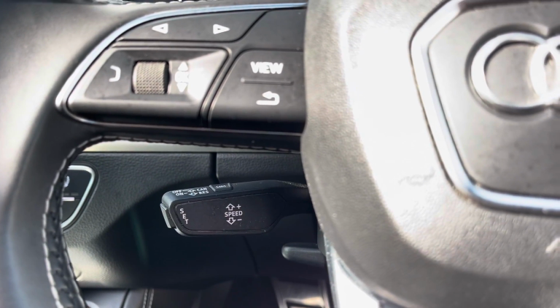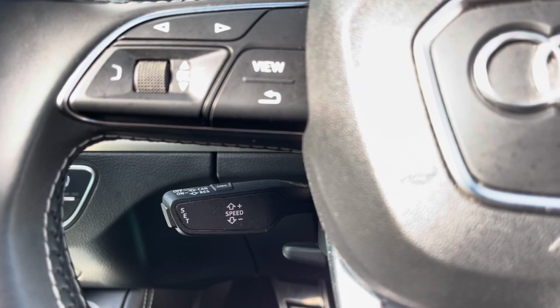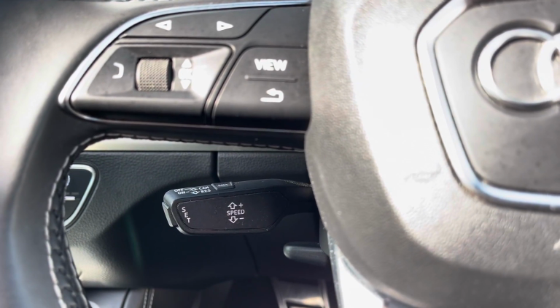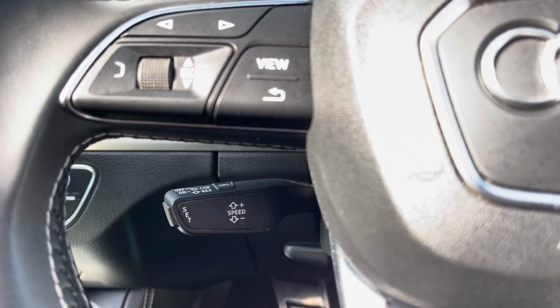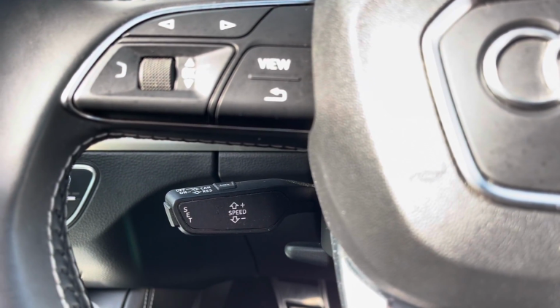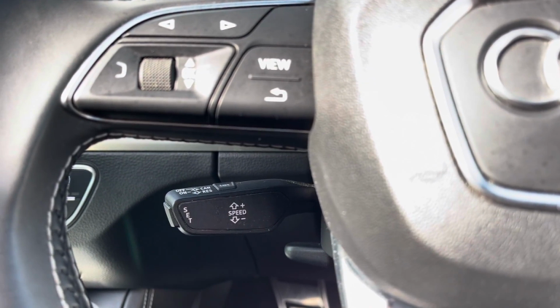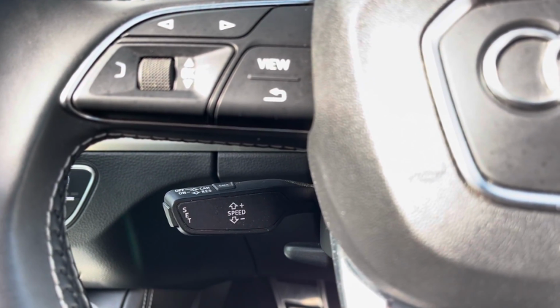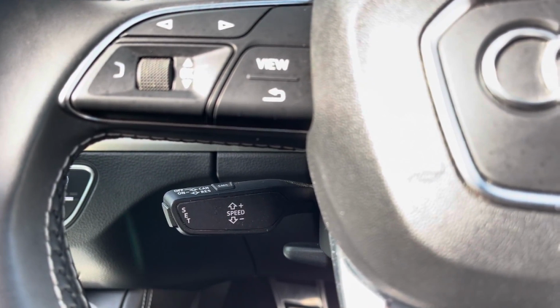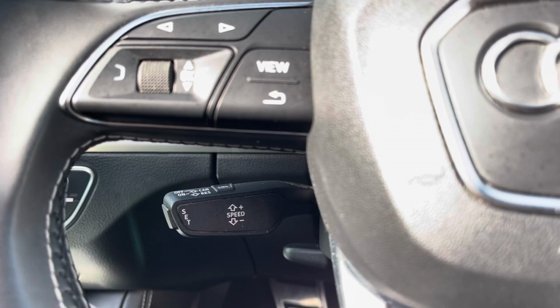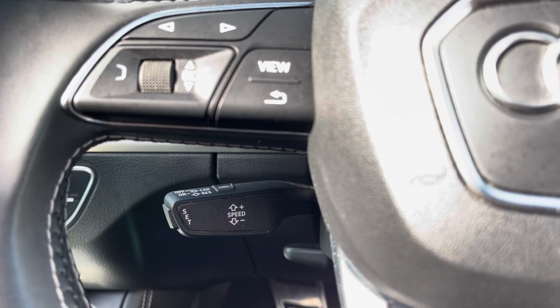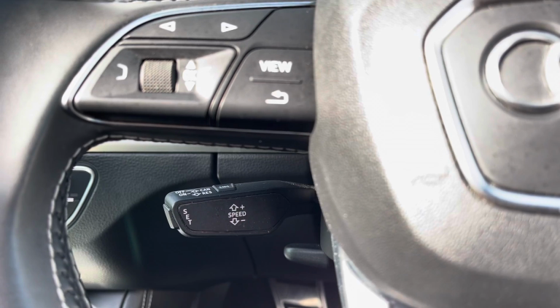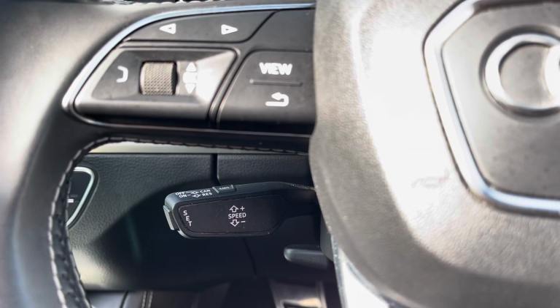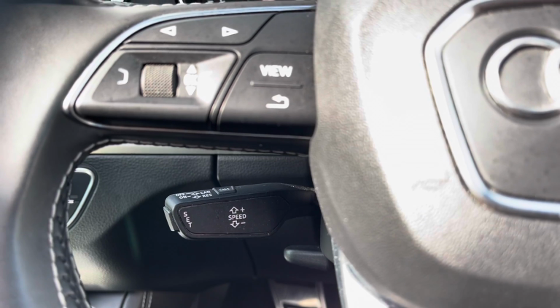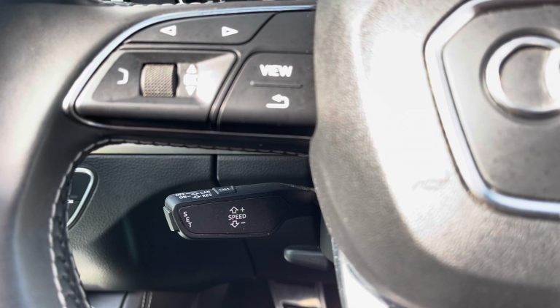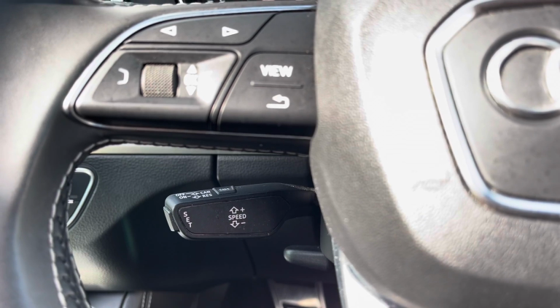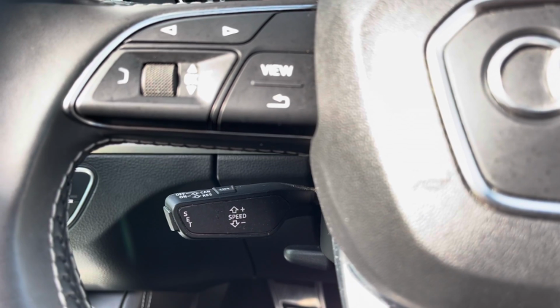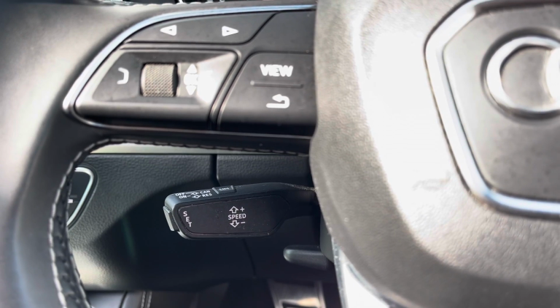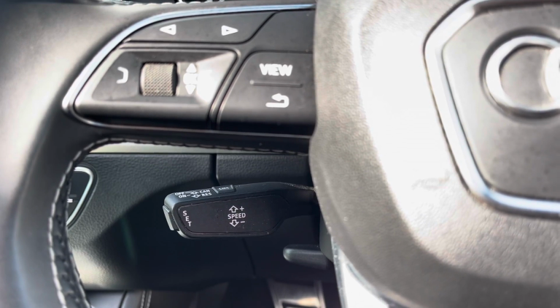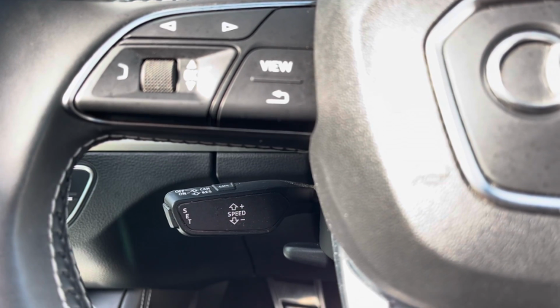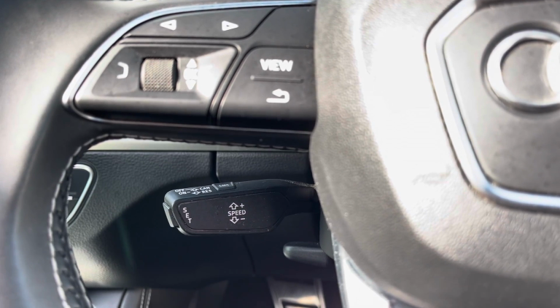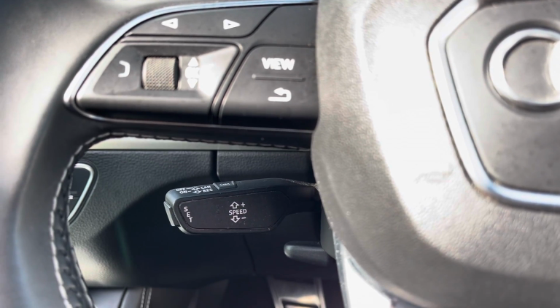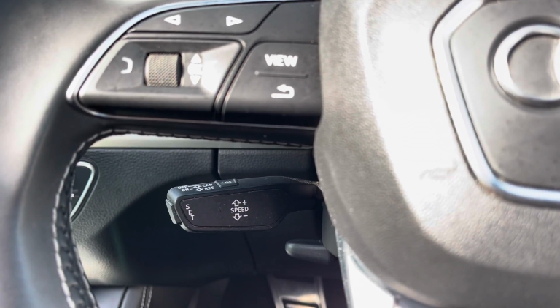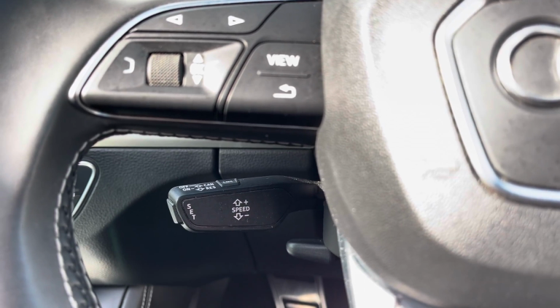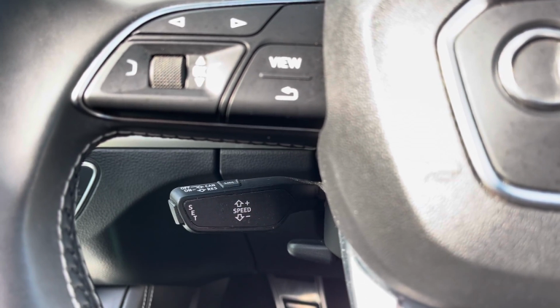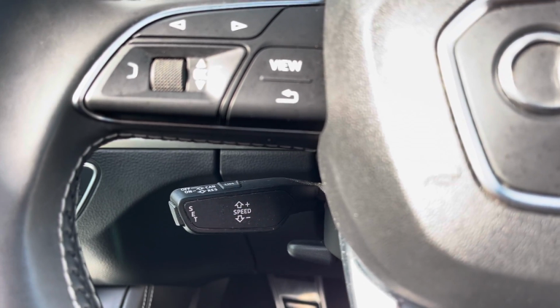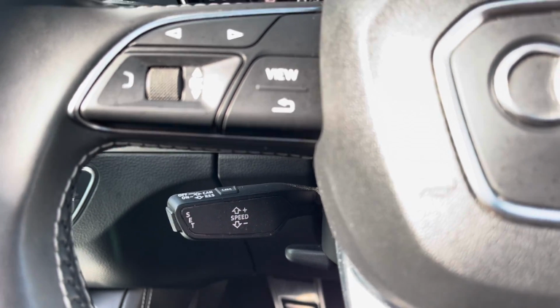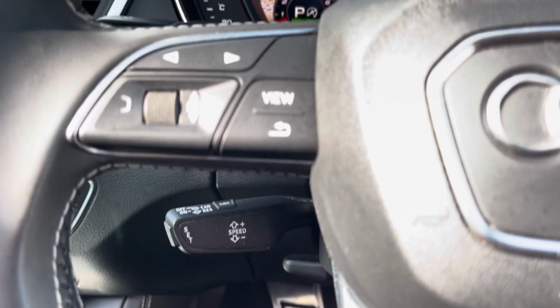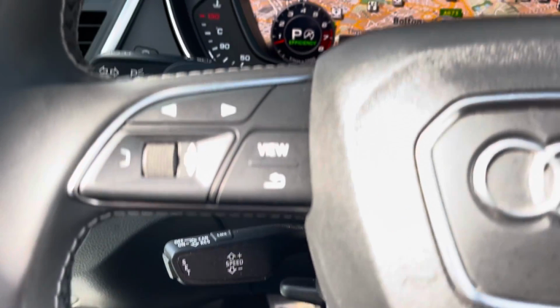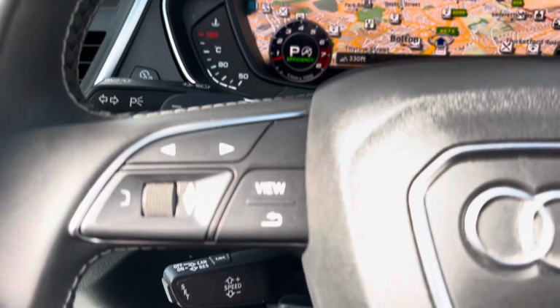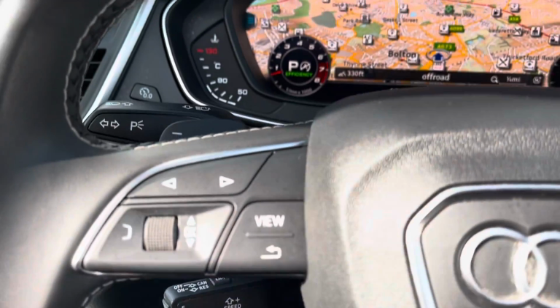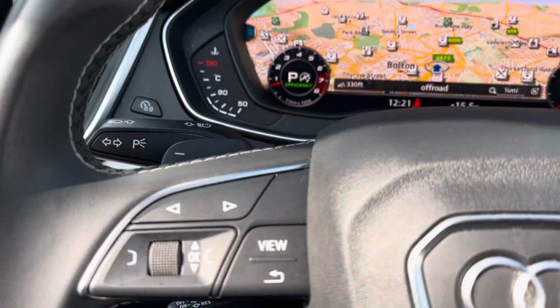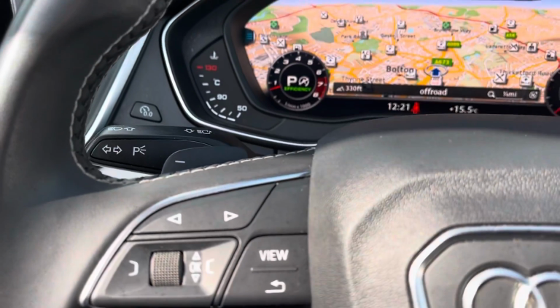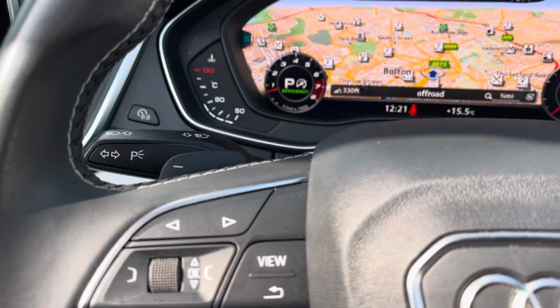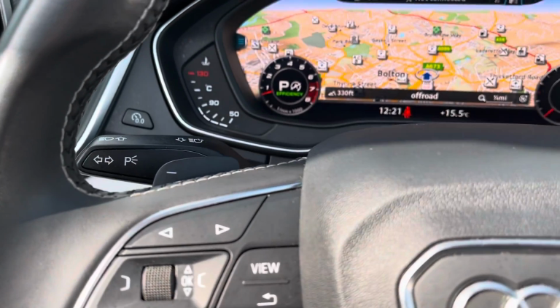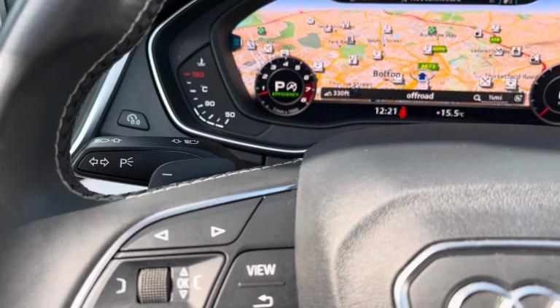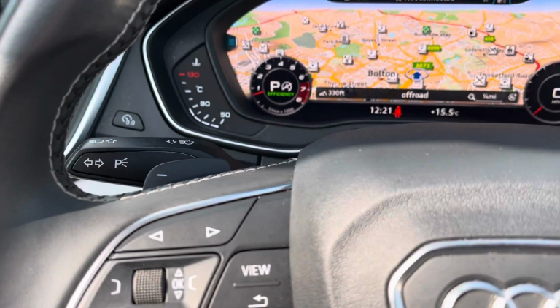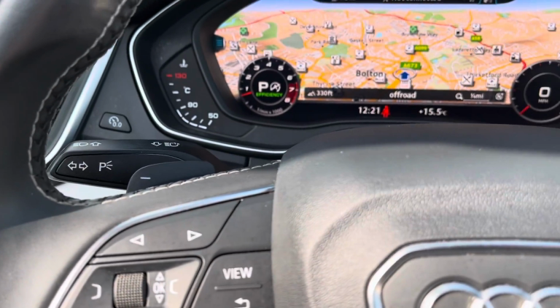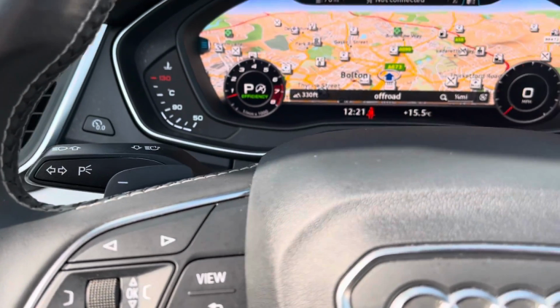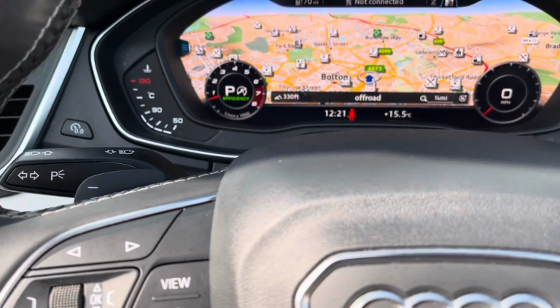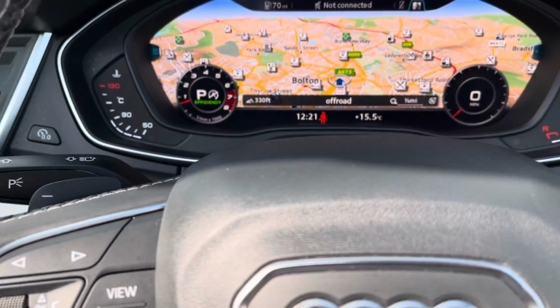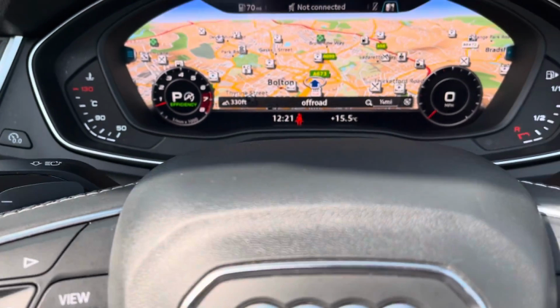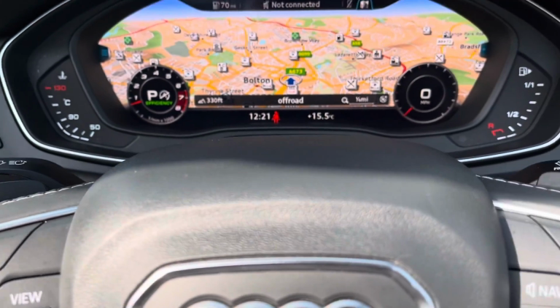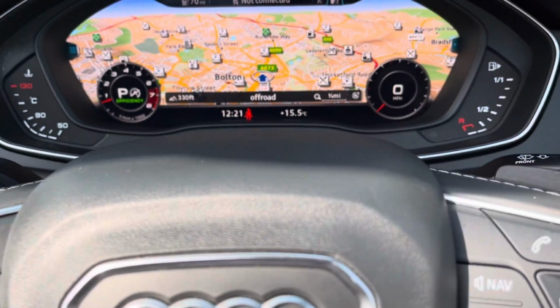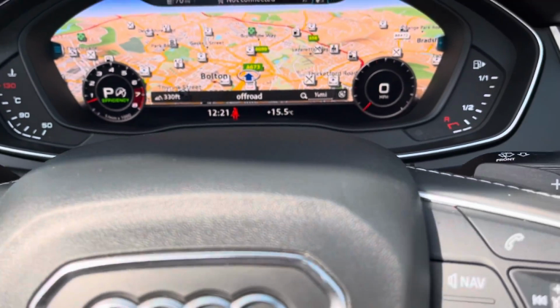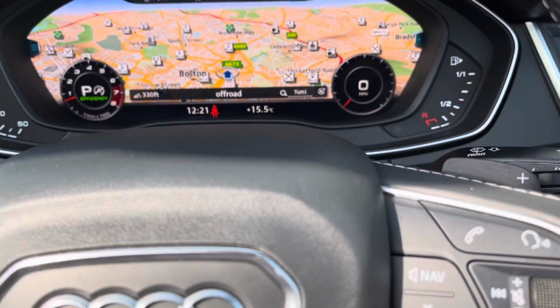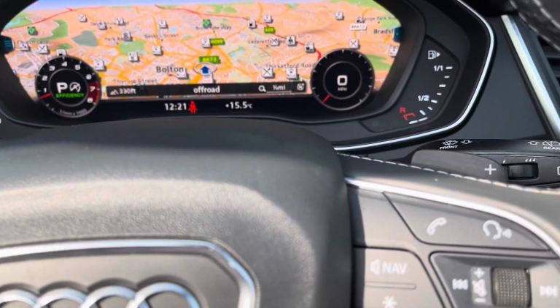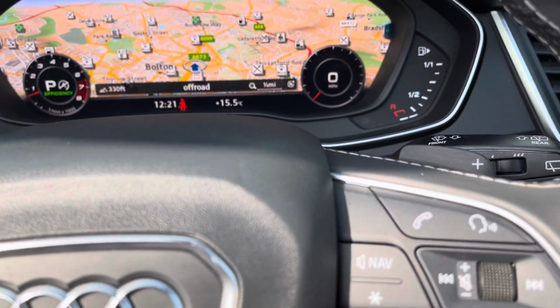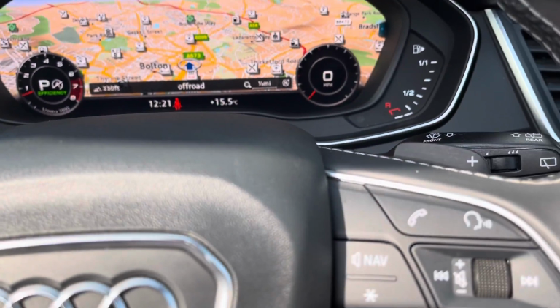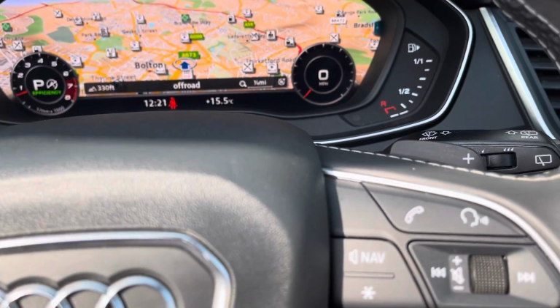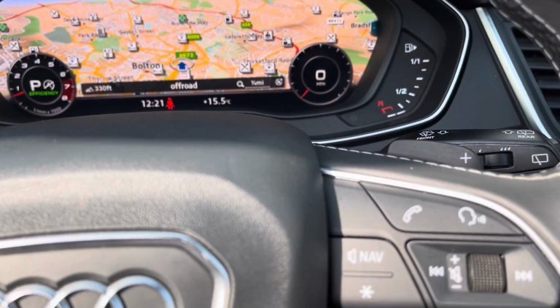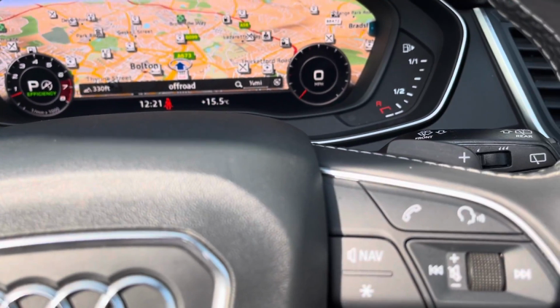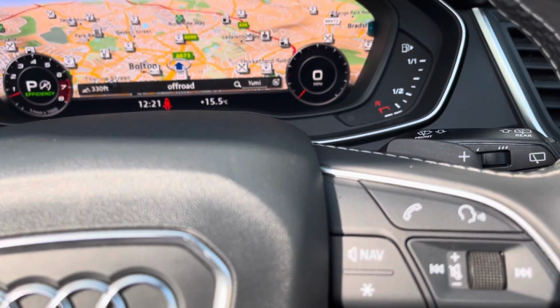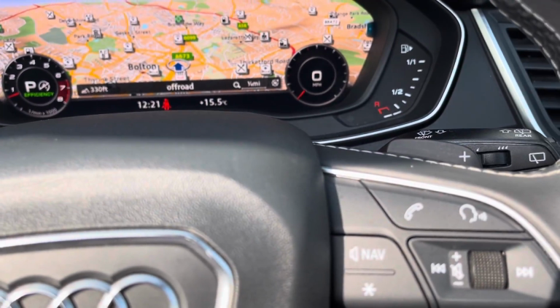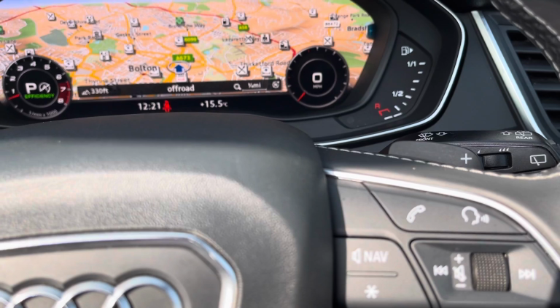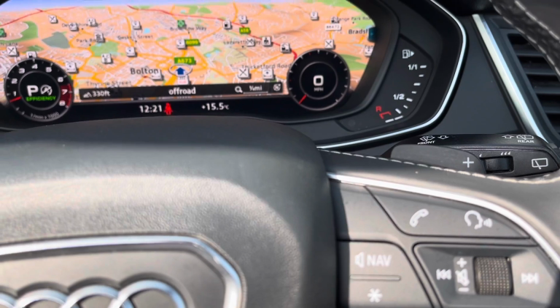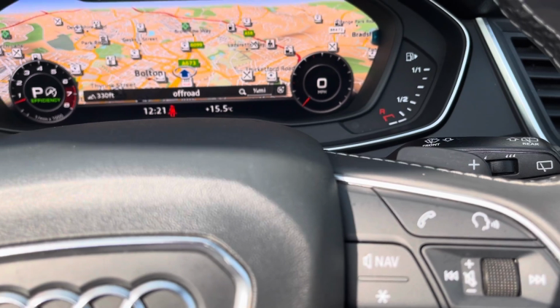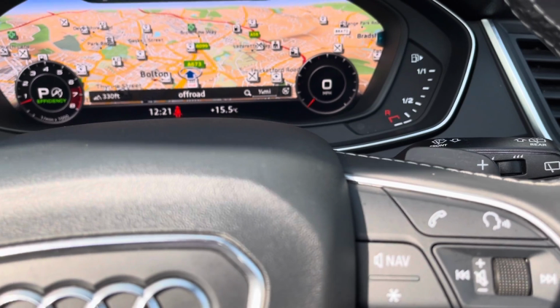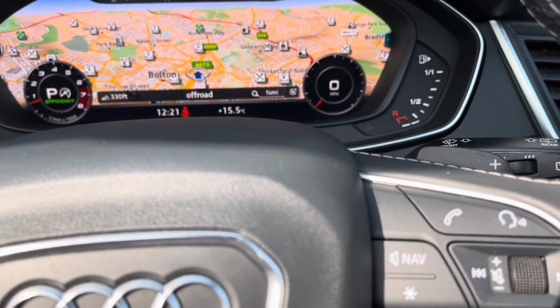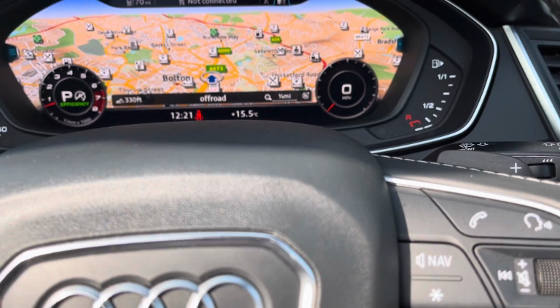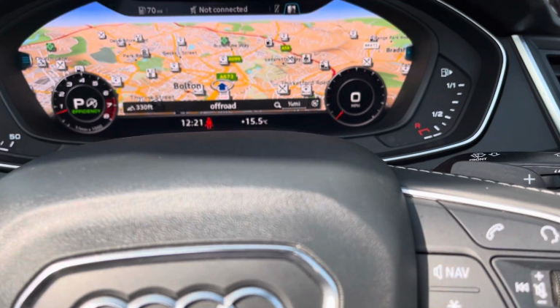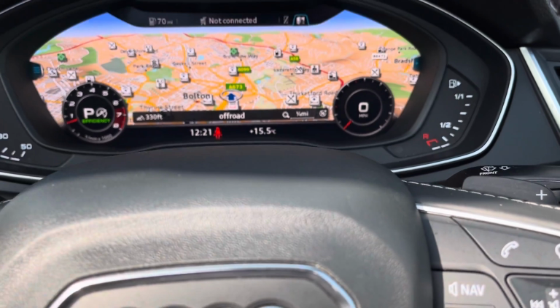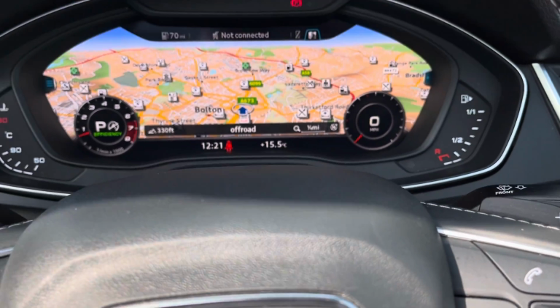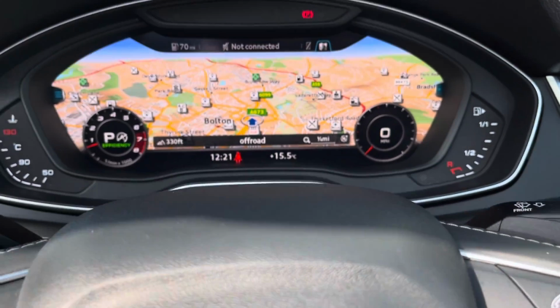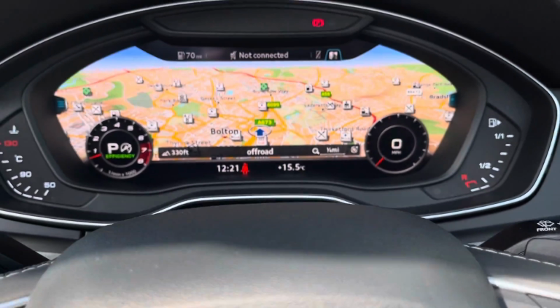Just underneath that you do have your cruise control, and this does allow you to set the exact speed that you like to go on those long journeys, making life a lot easier.